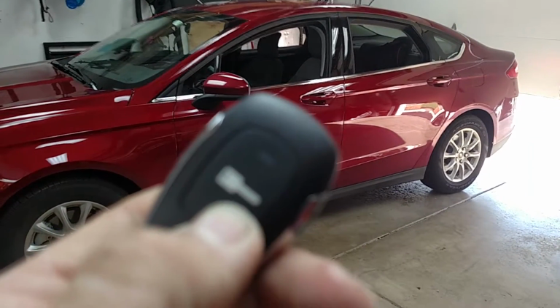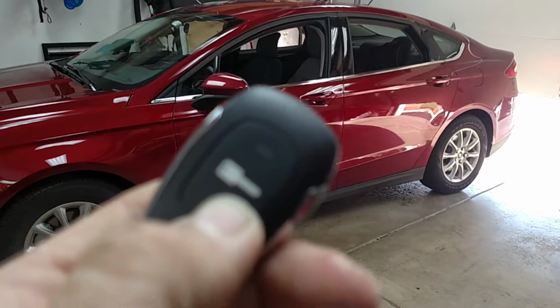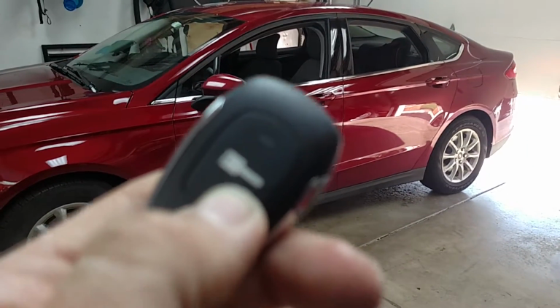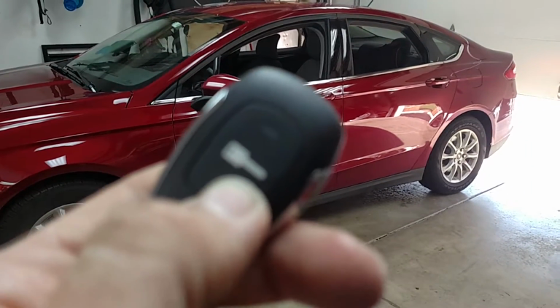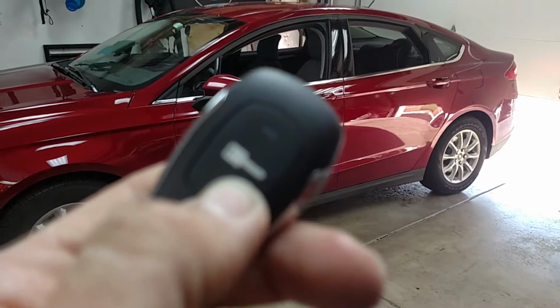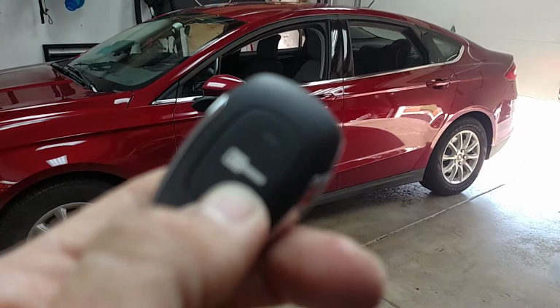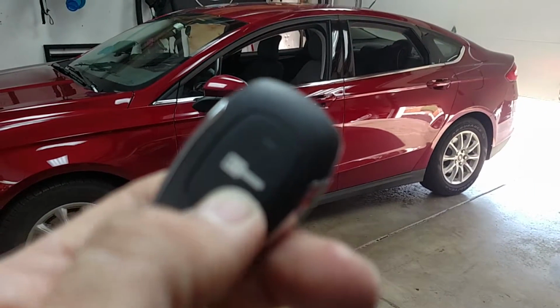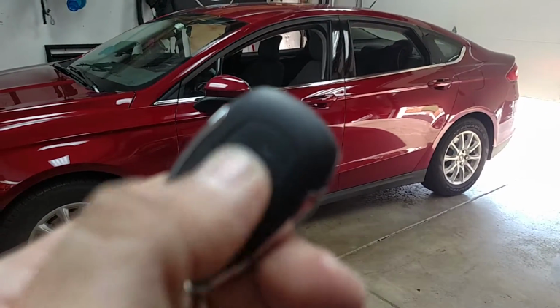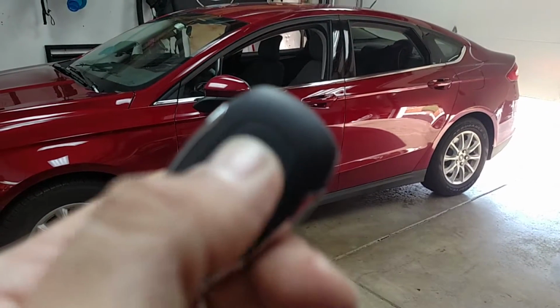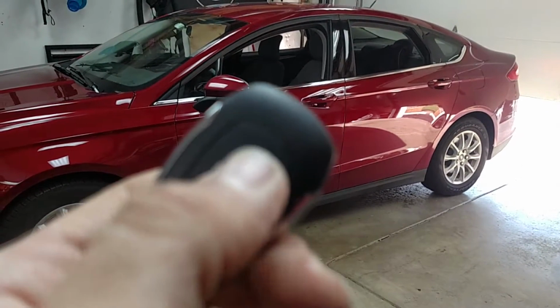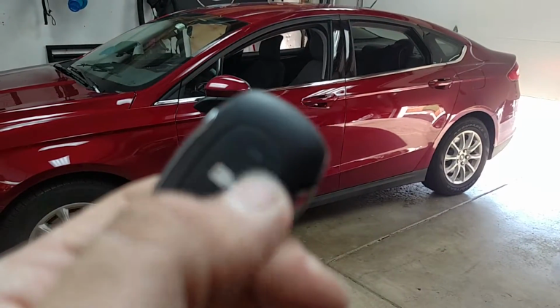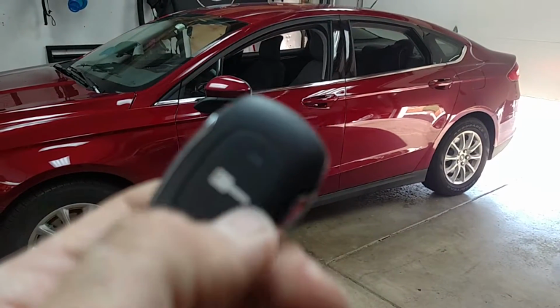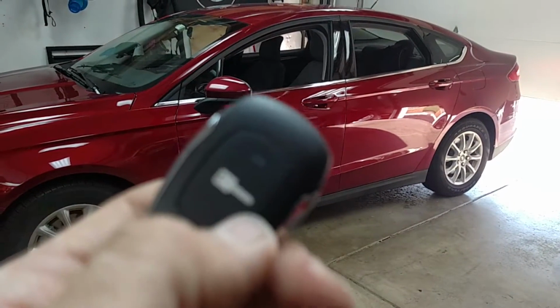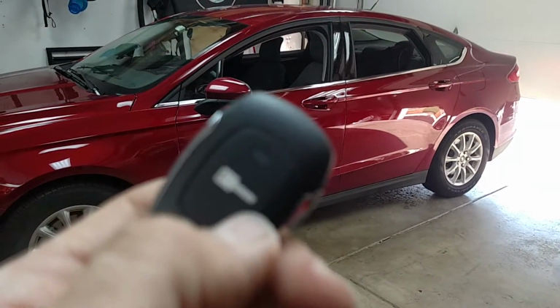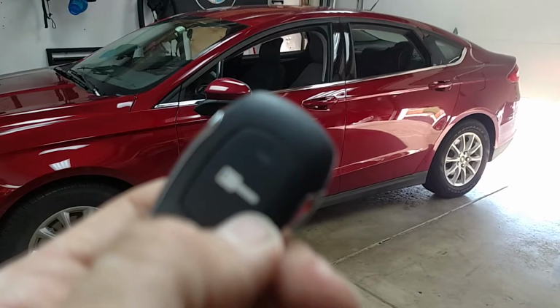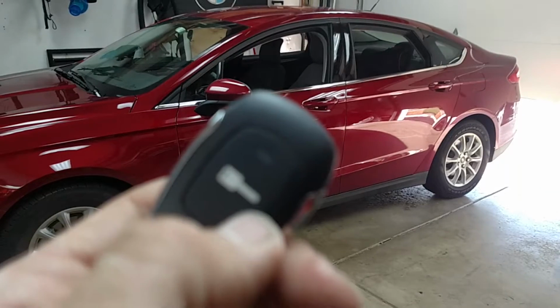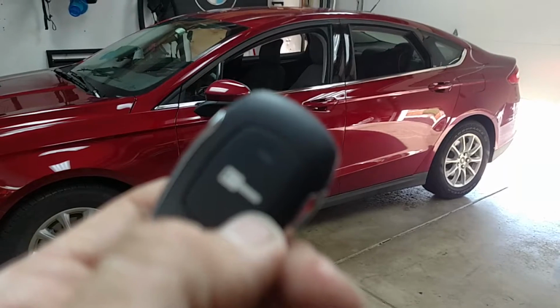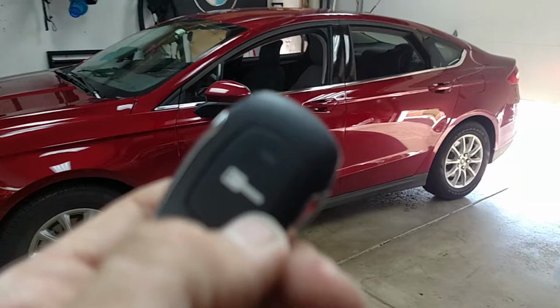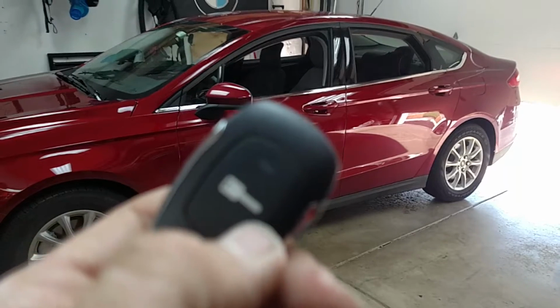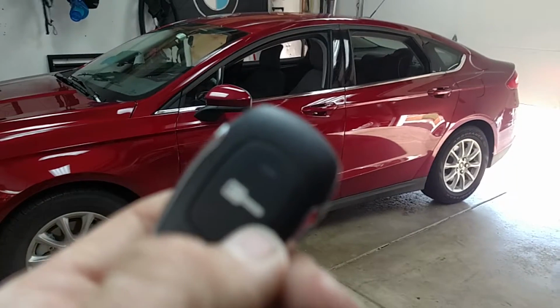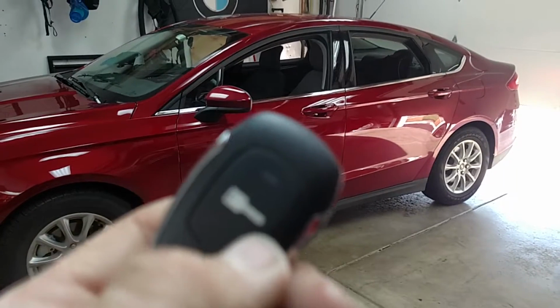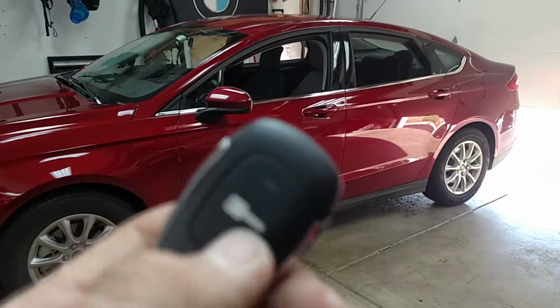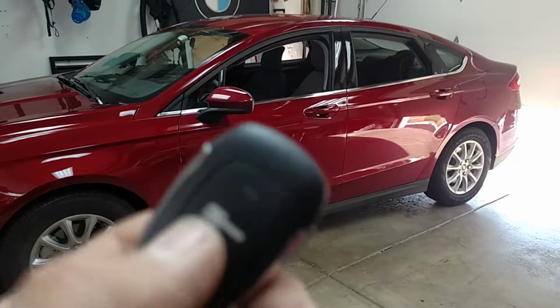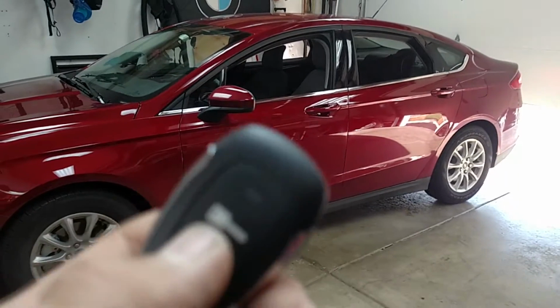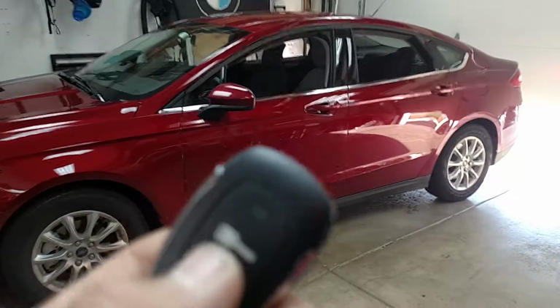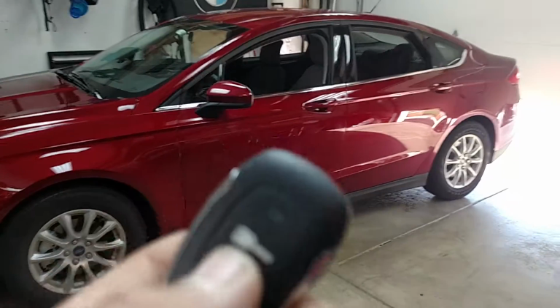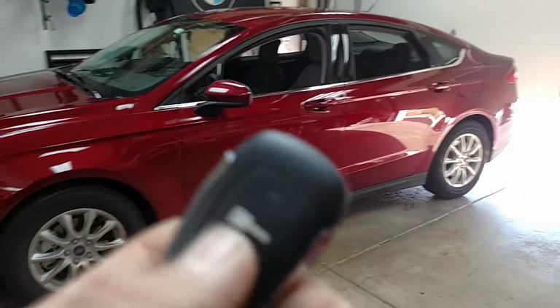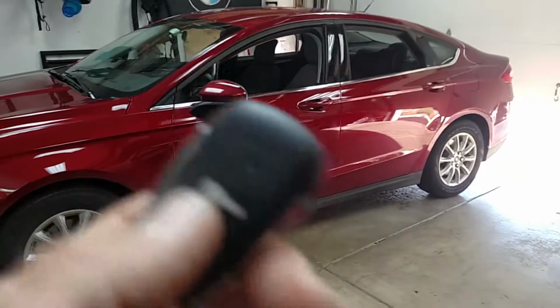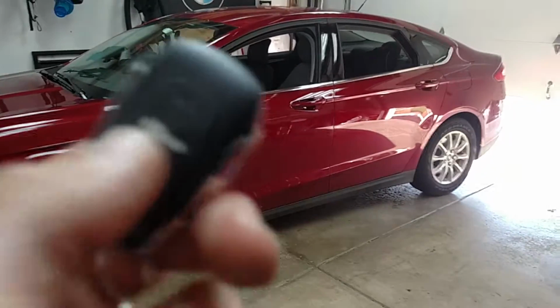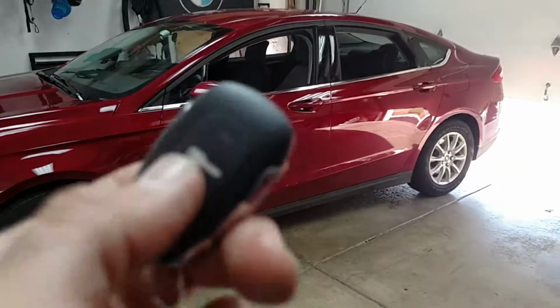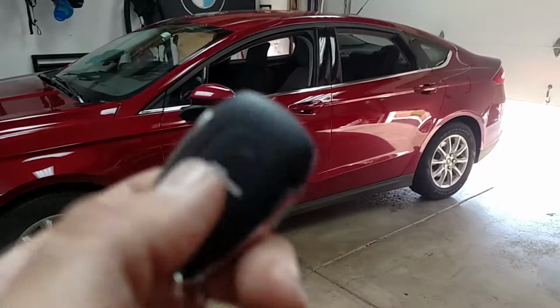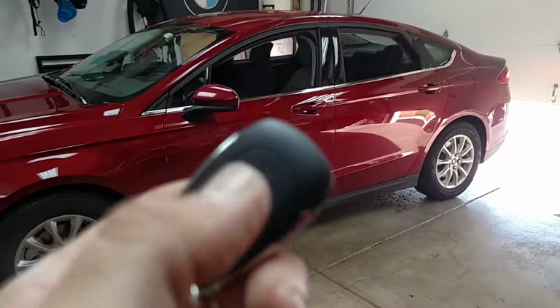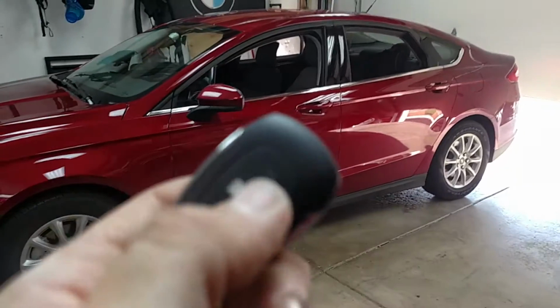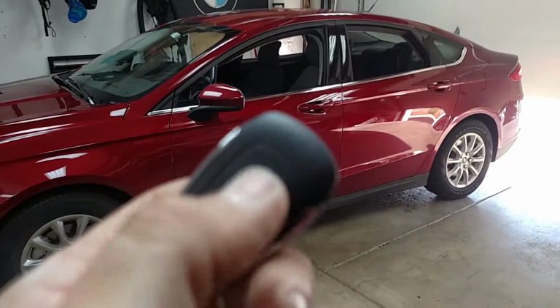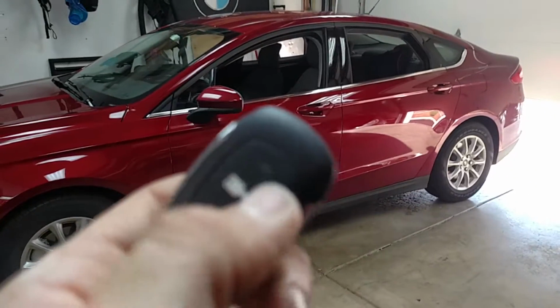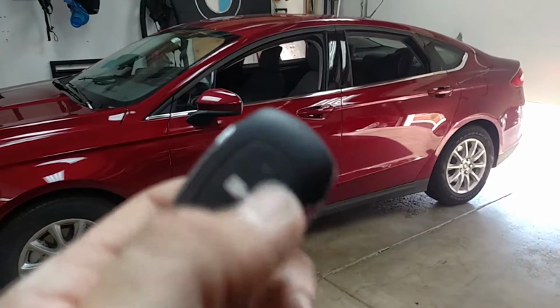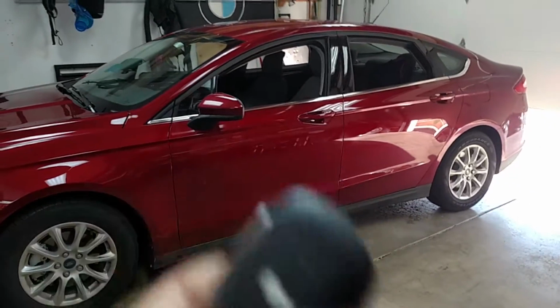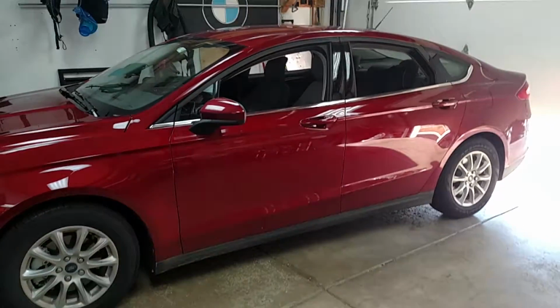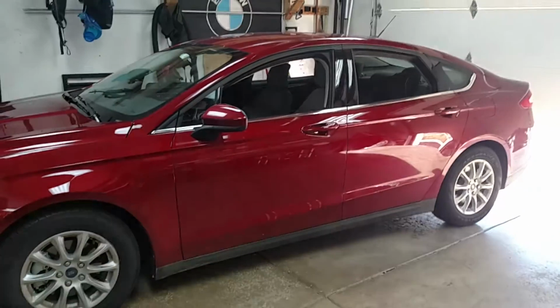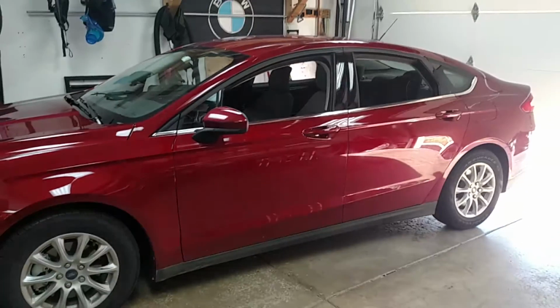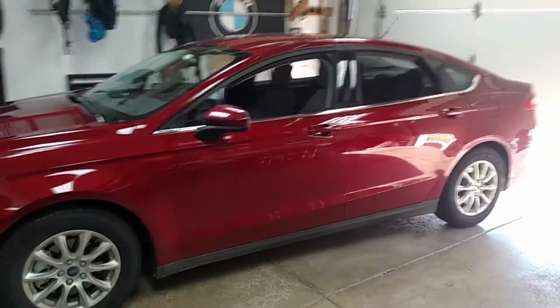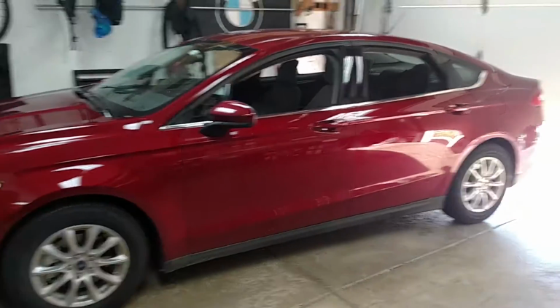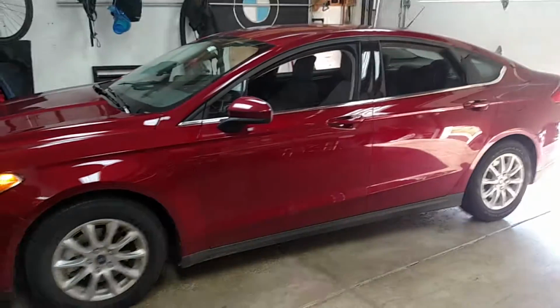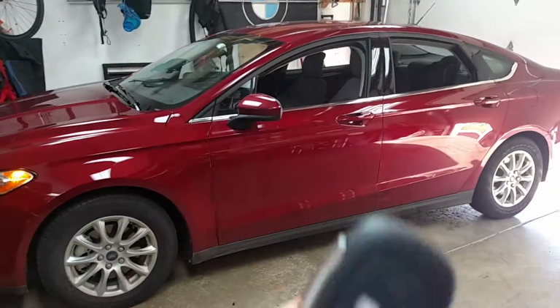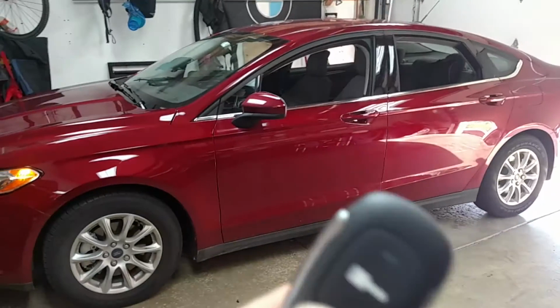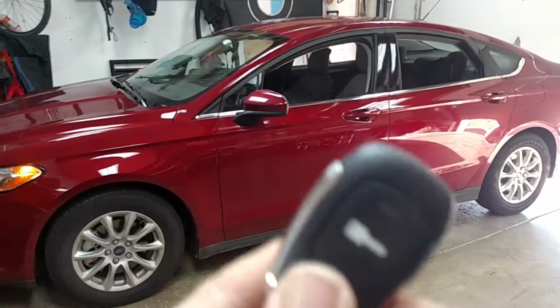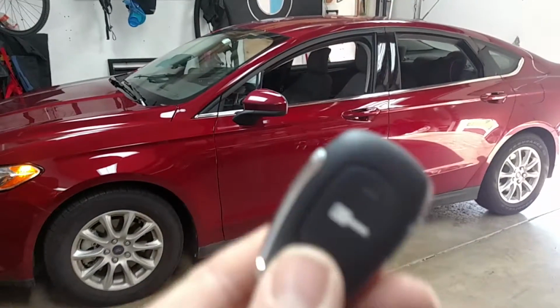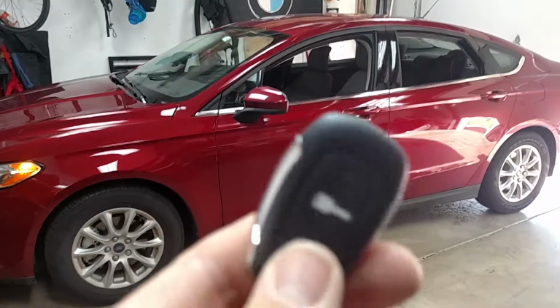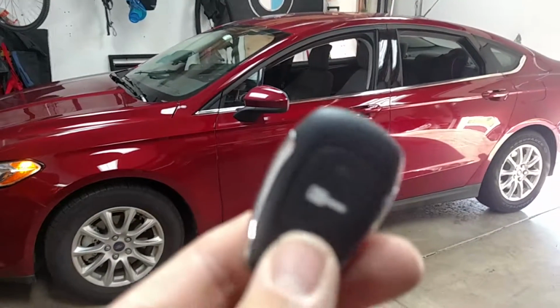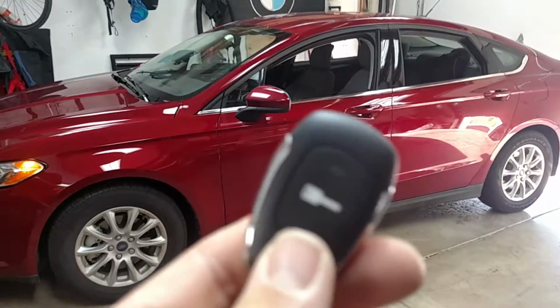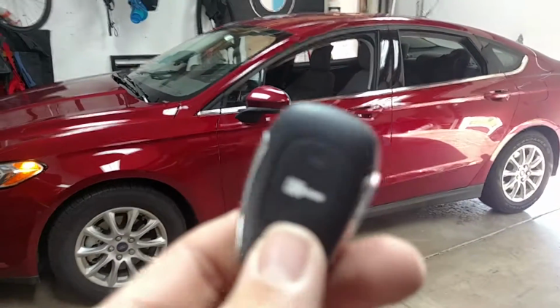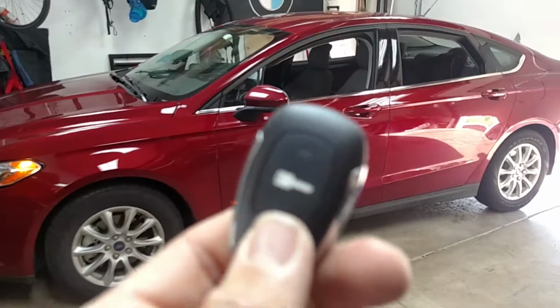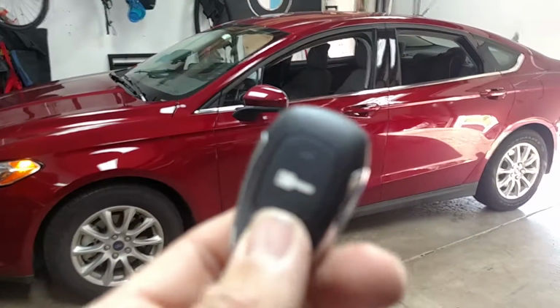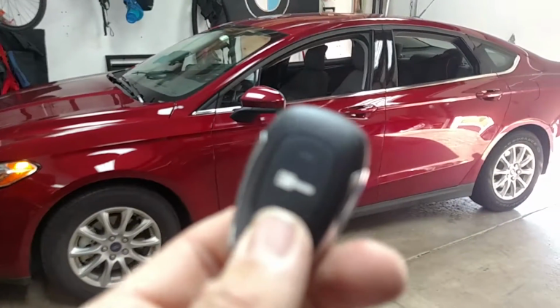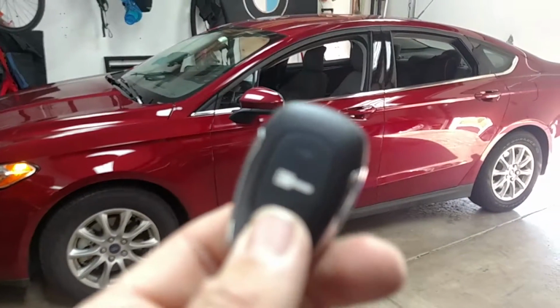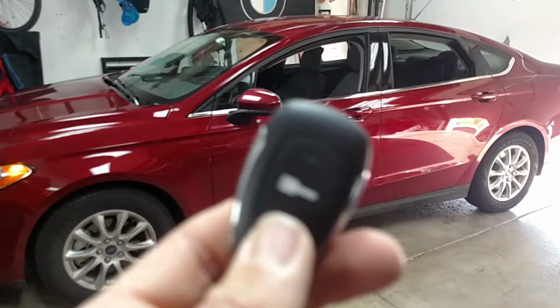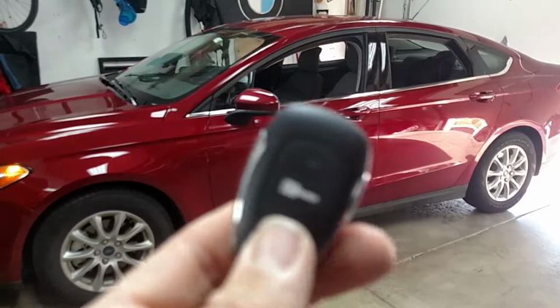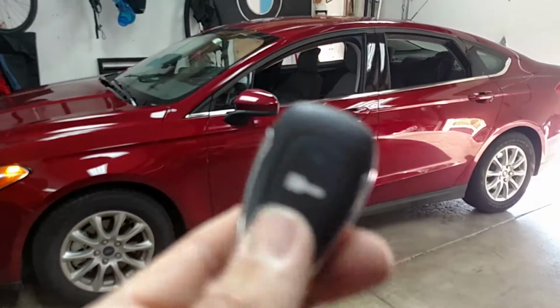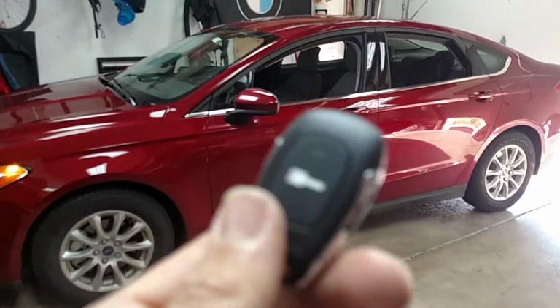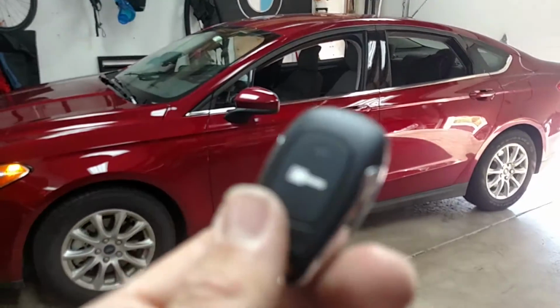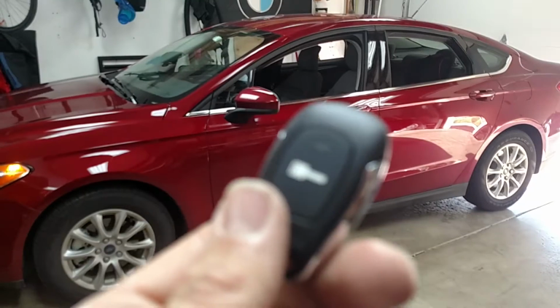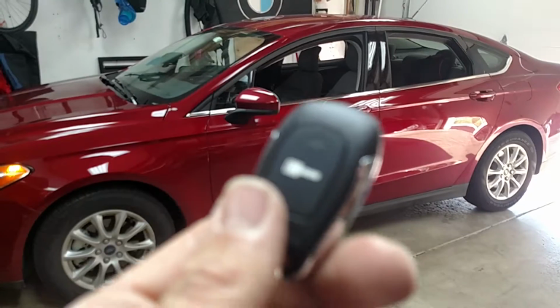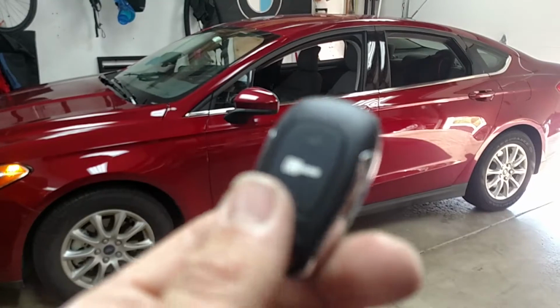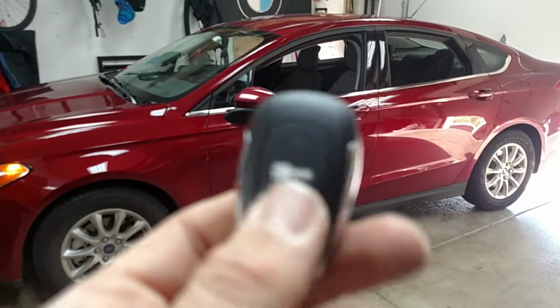There you just saw the flash on the remote, so now I know — if you can't see the car — we got the flash back on the remote telling us that the car is running and started.